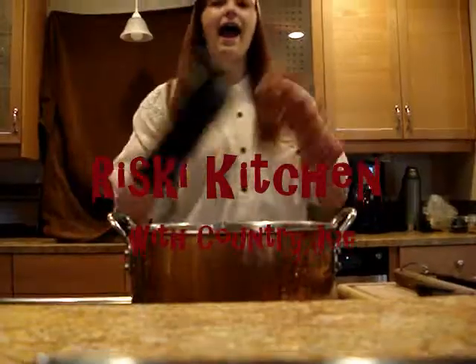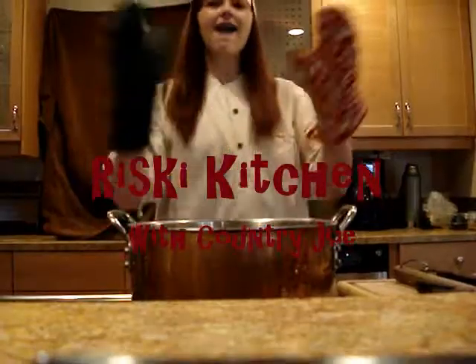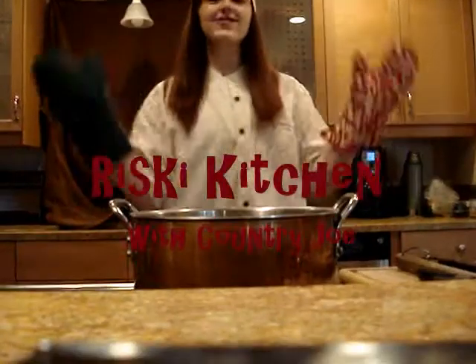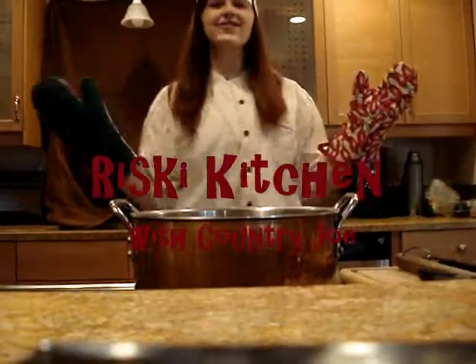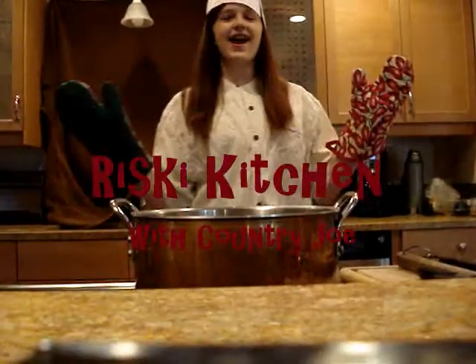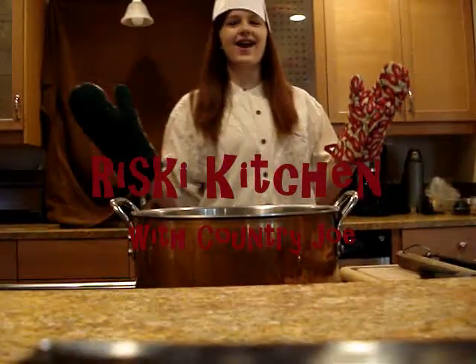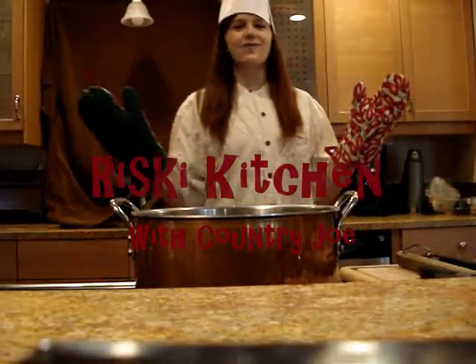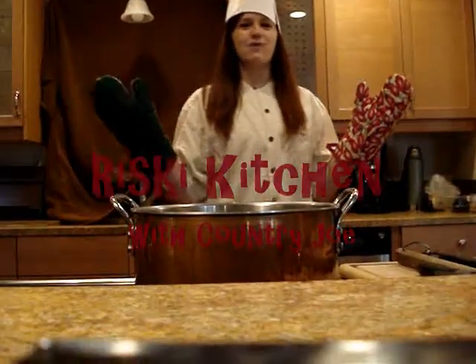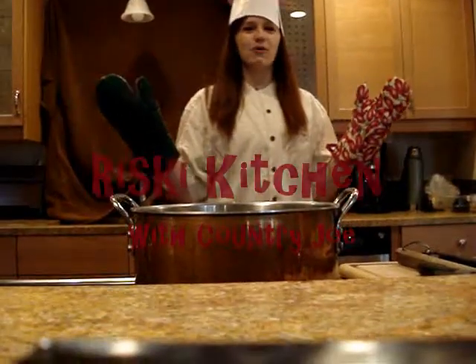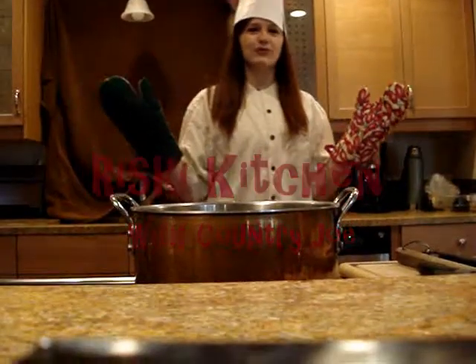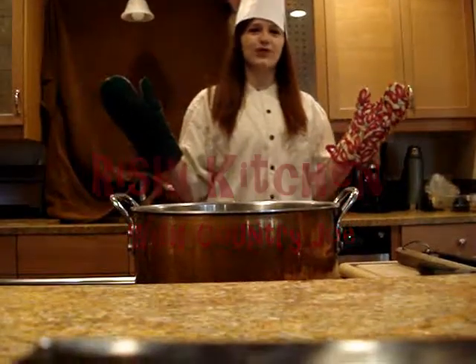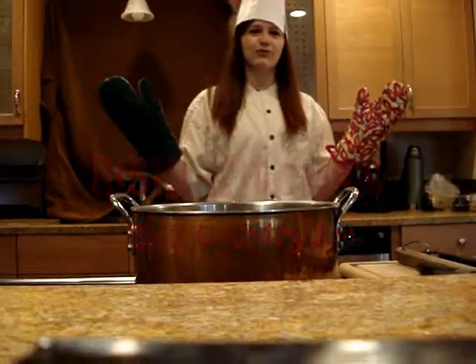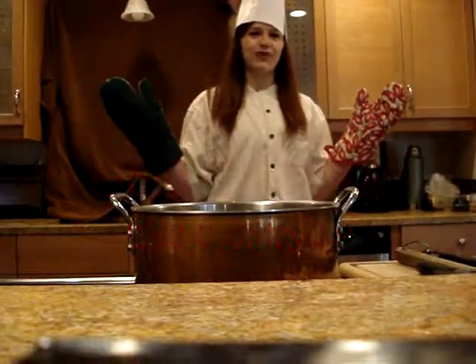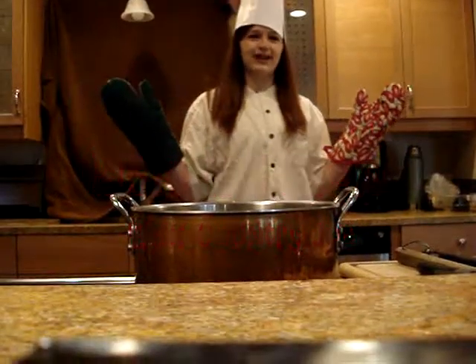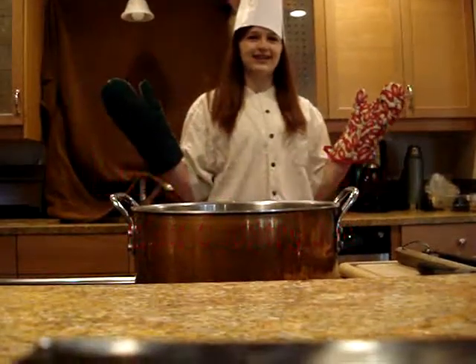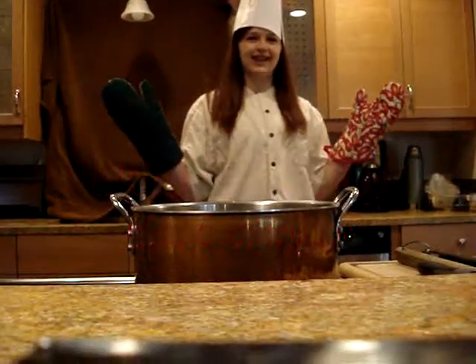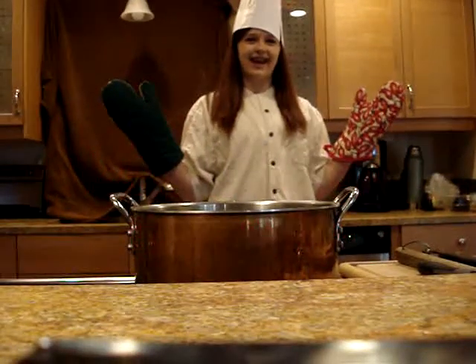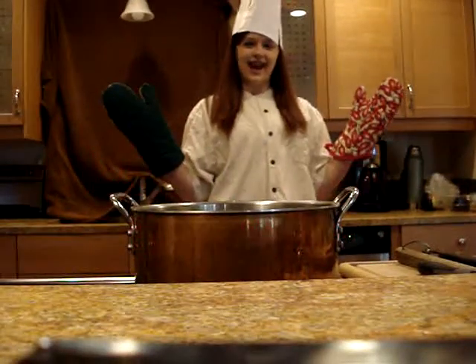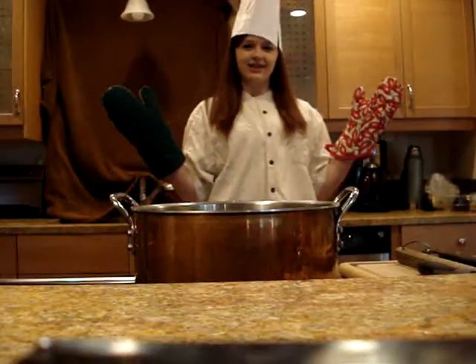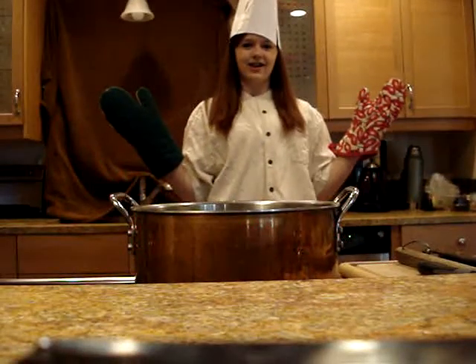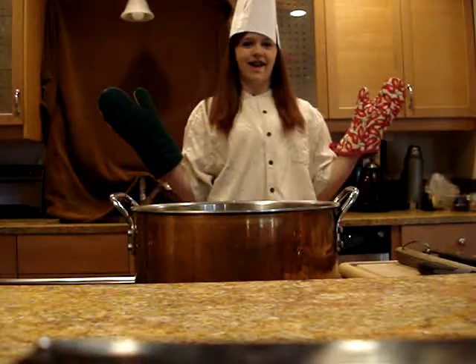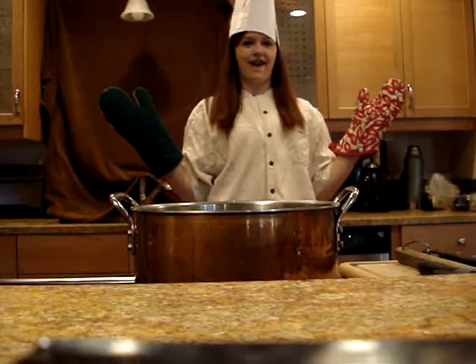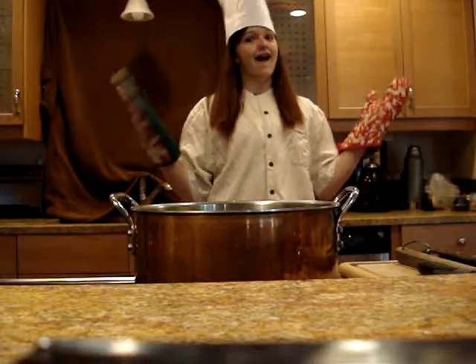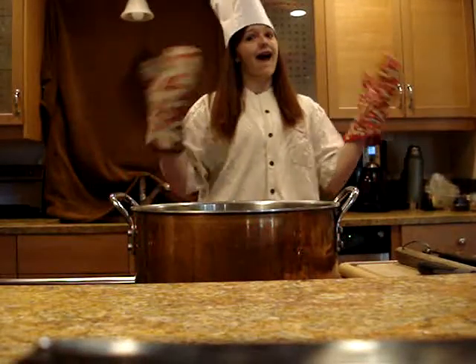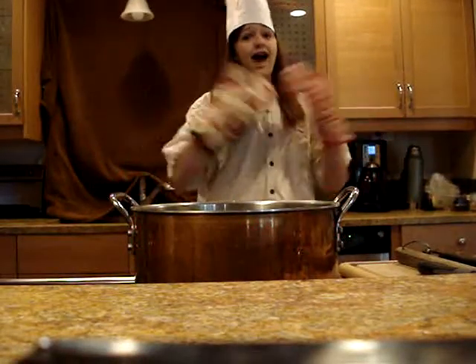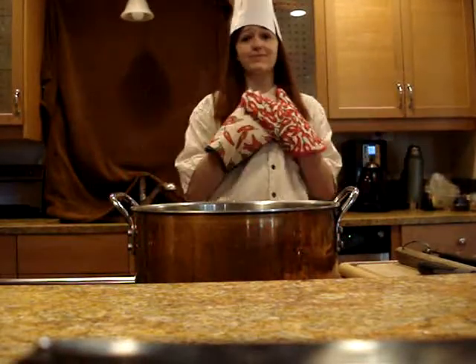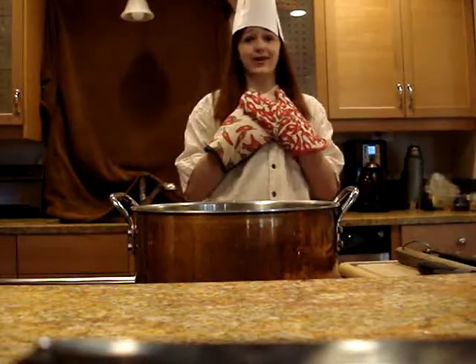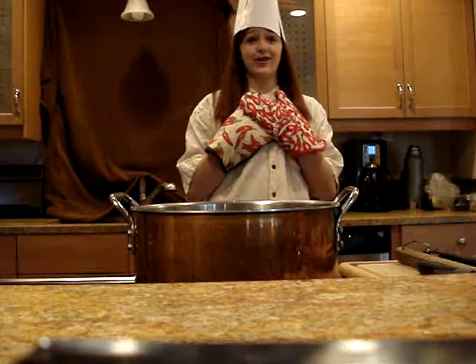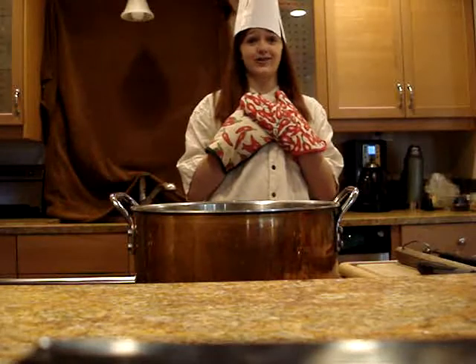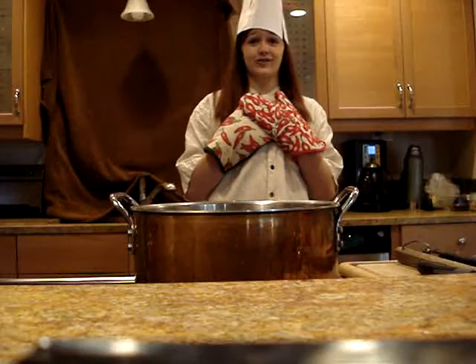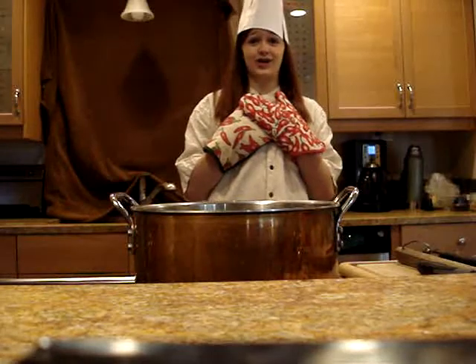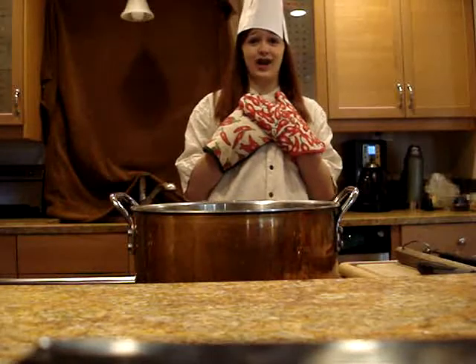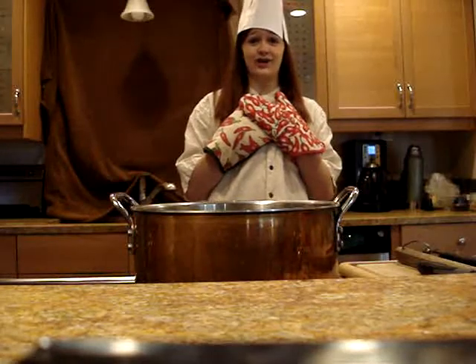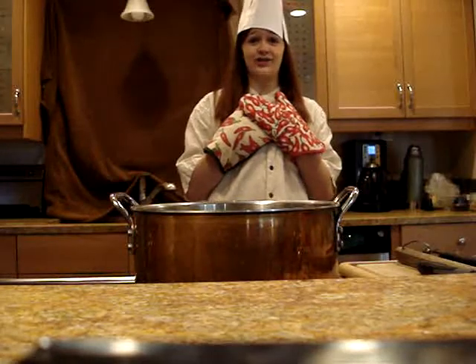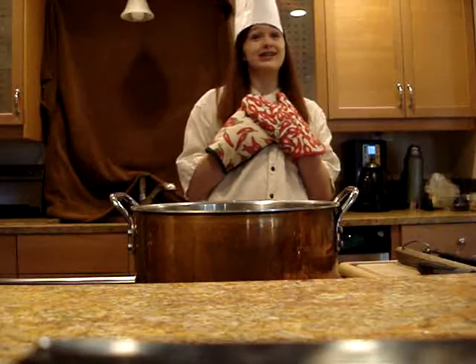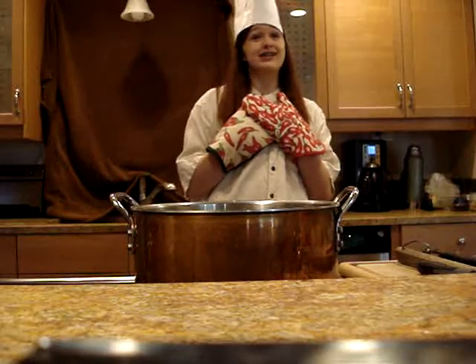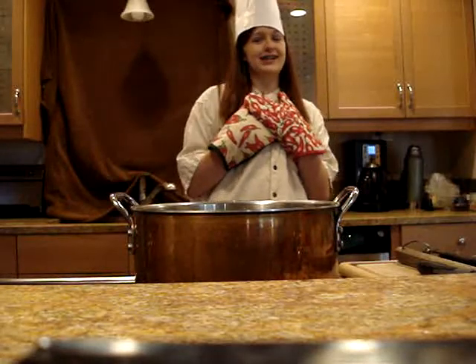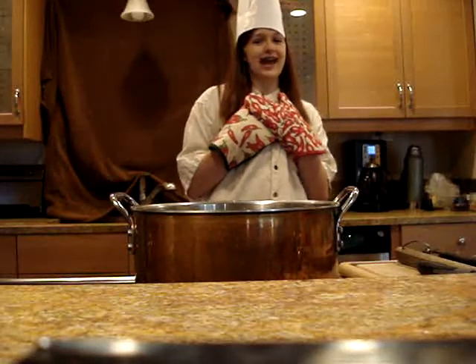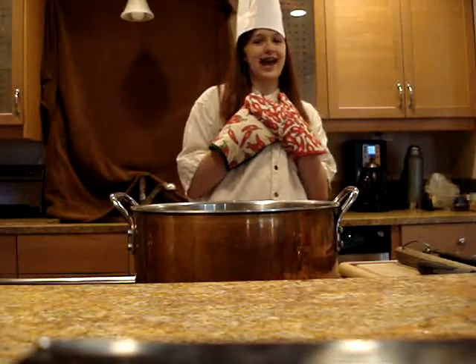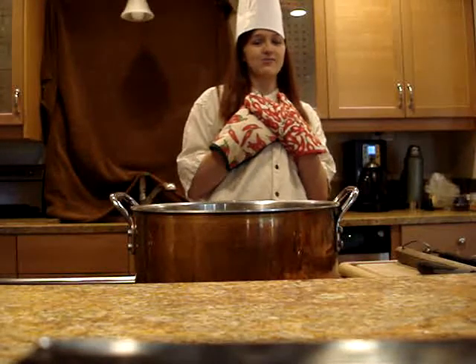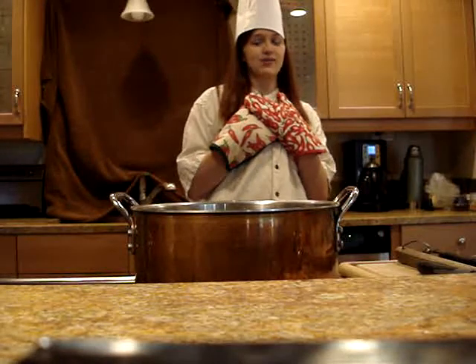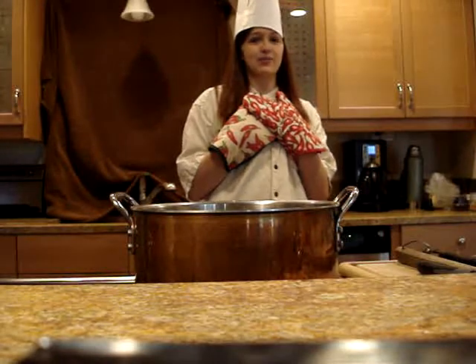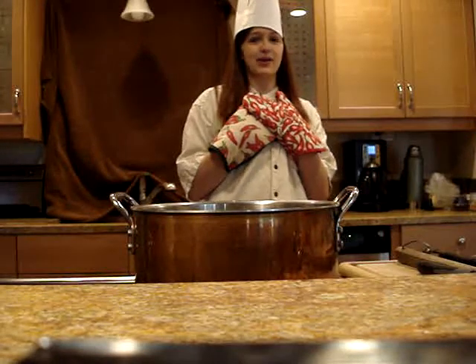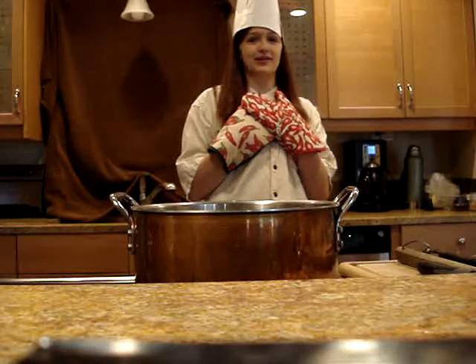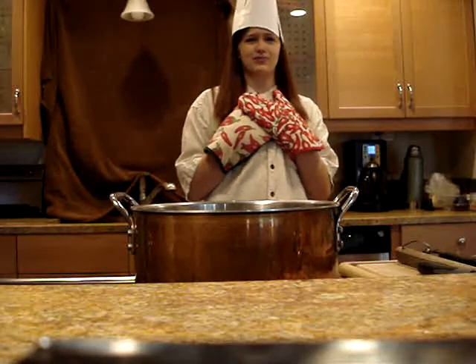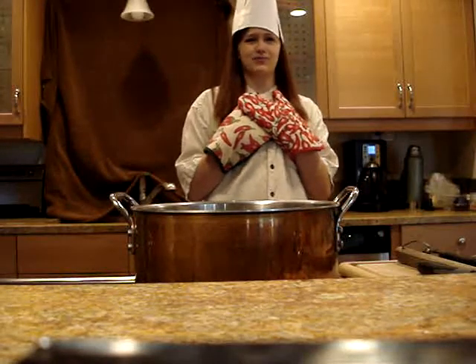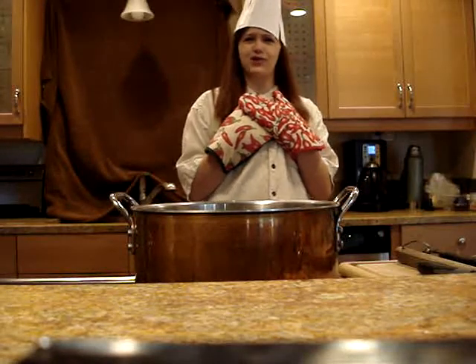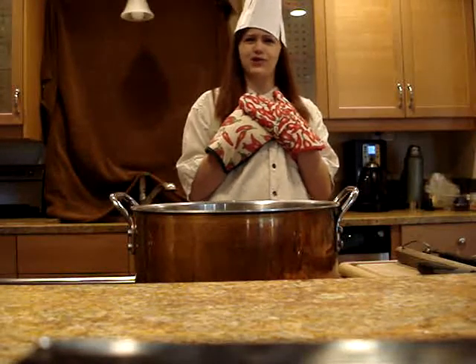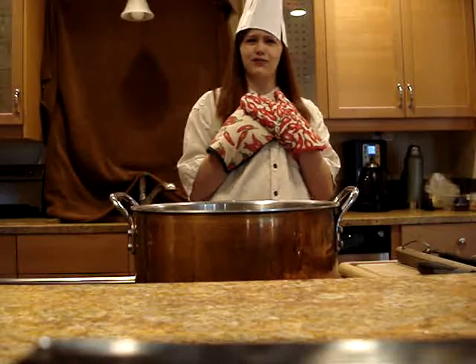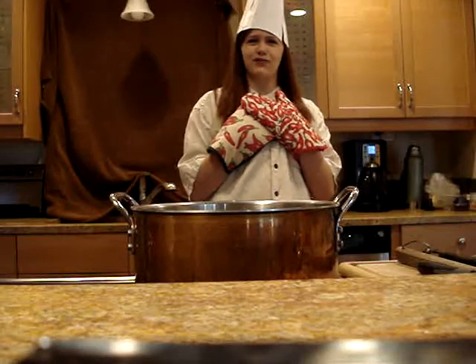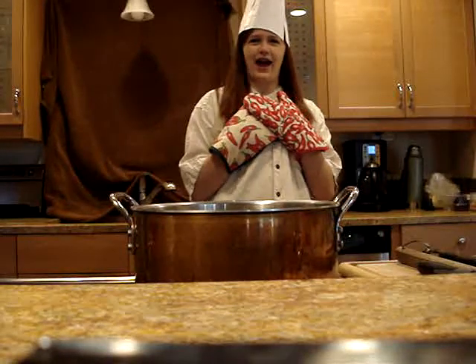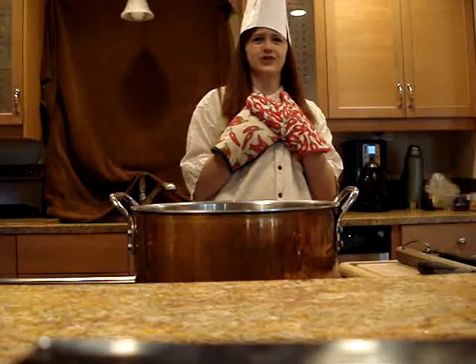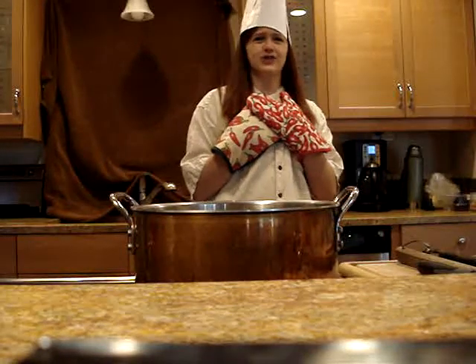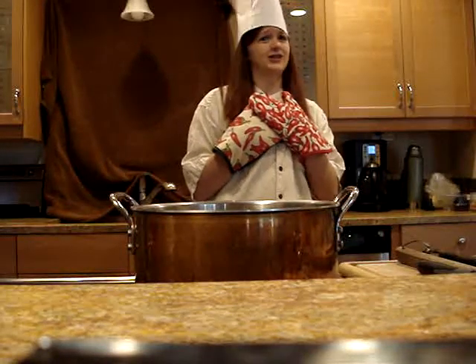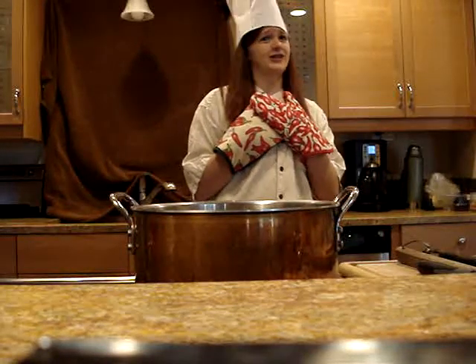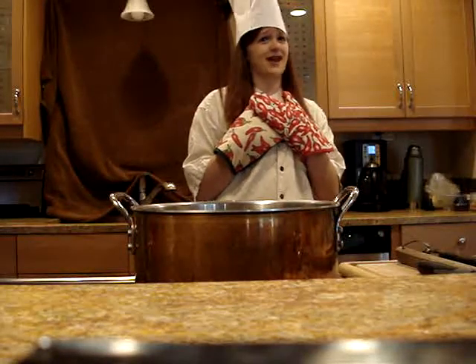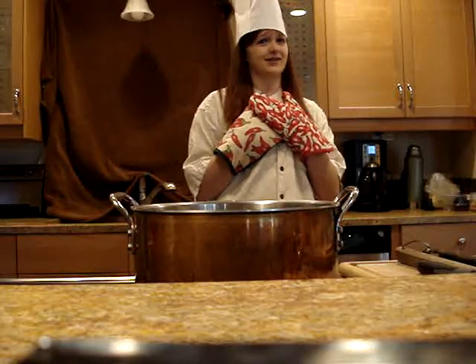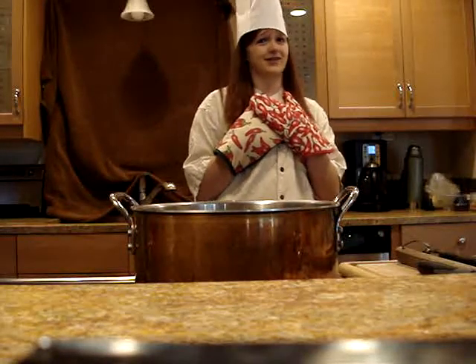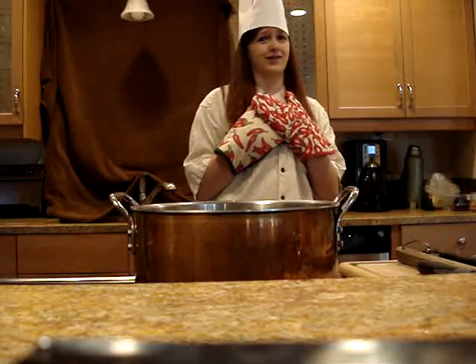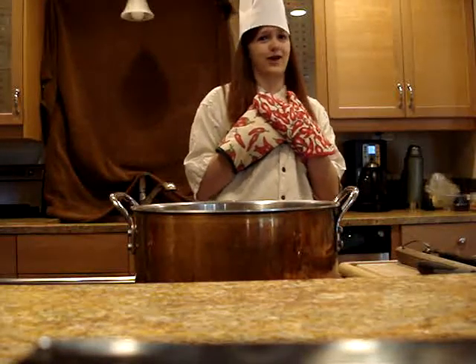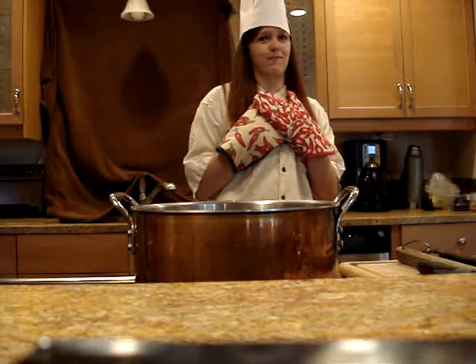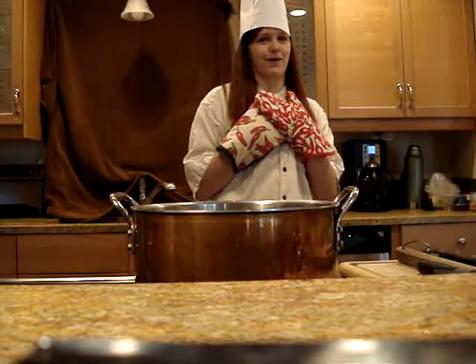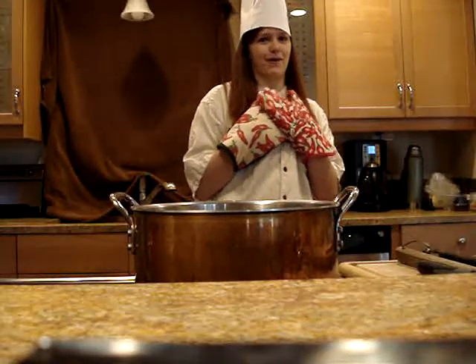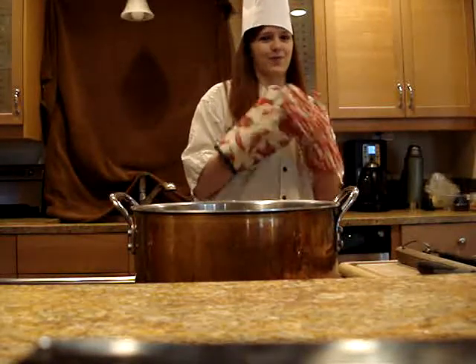Howdy there and welcome to the Risky Kitchen. I'm Country Jo. Today we're going to make some good old fashioned Texas gumbo.